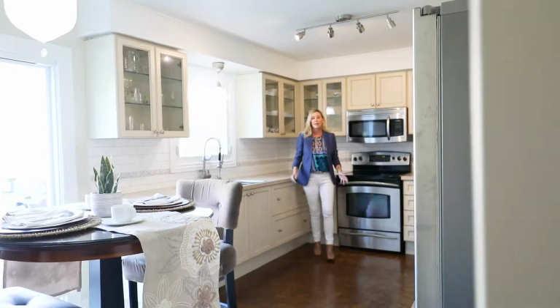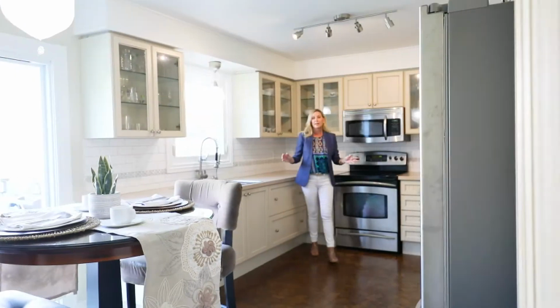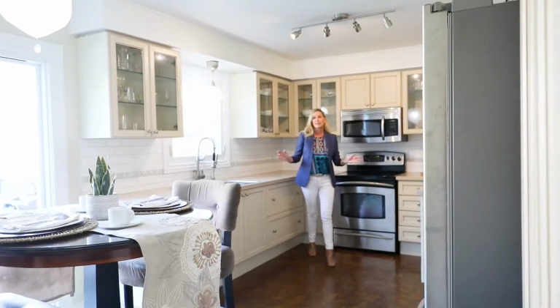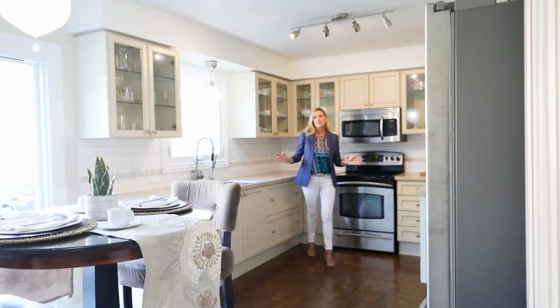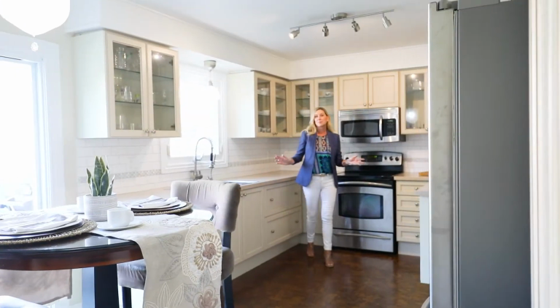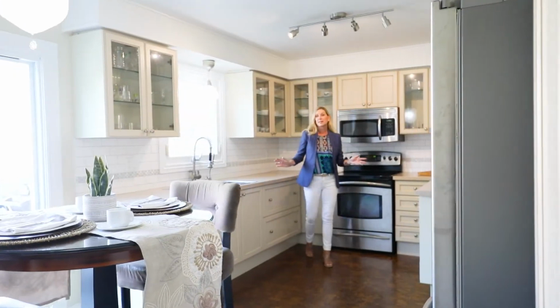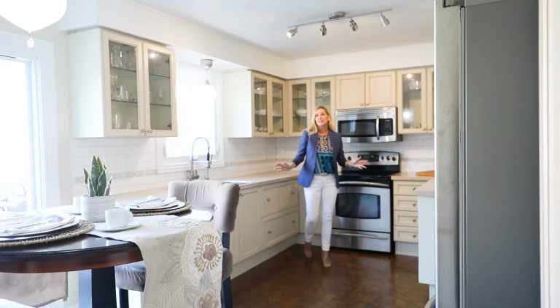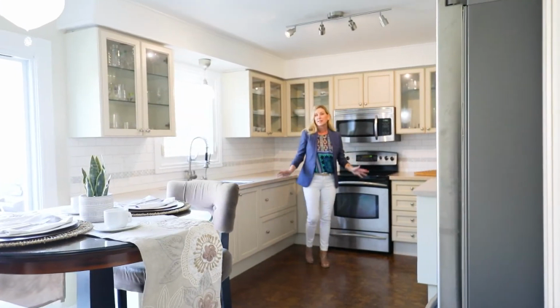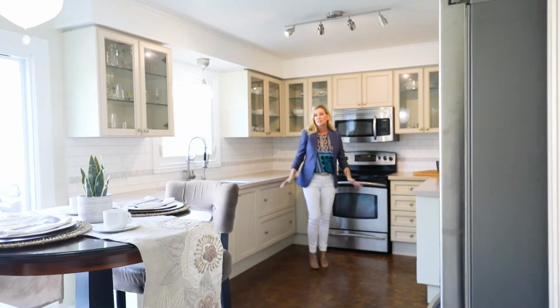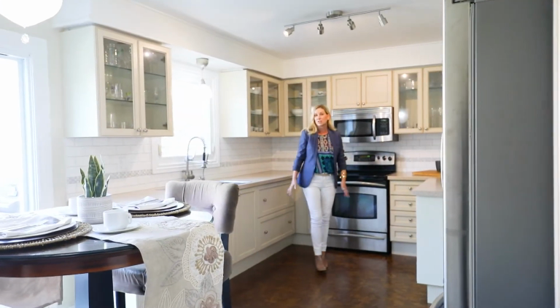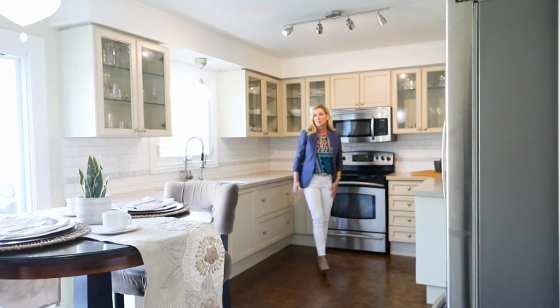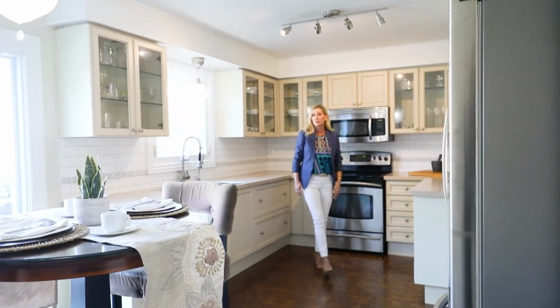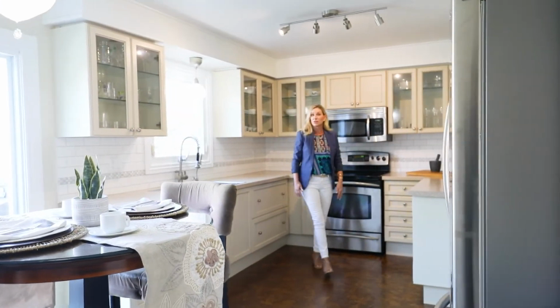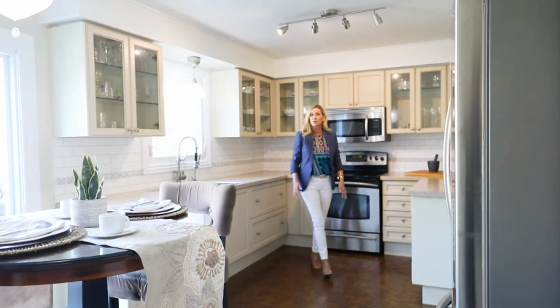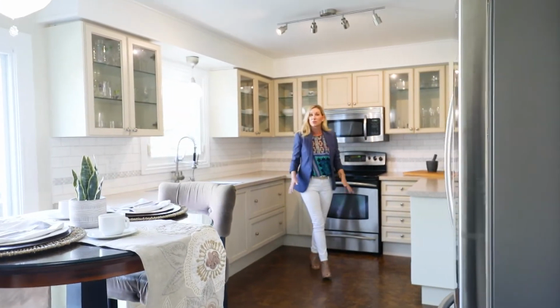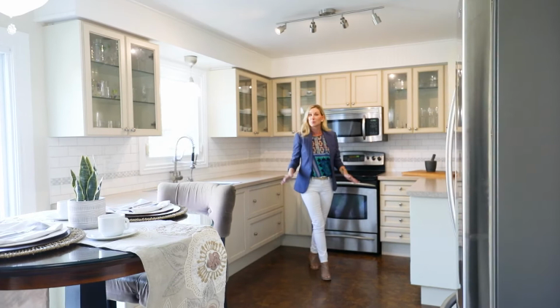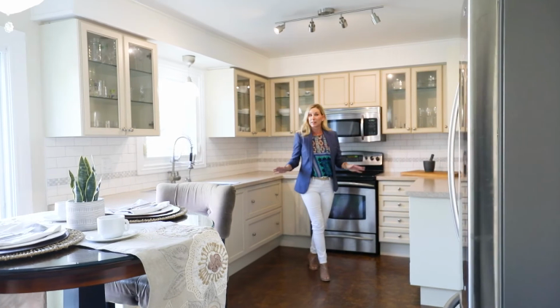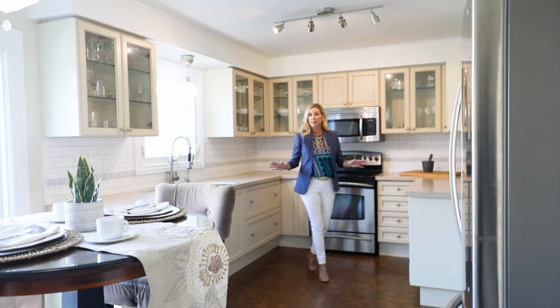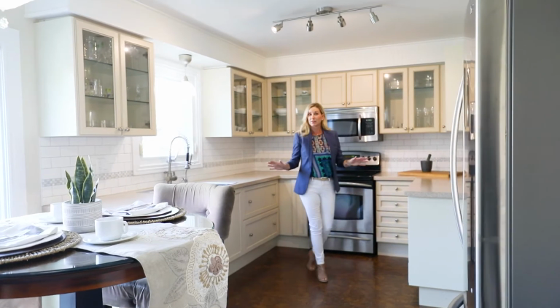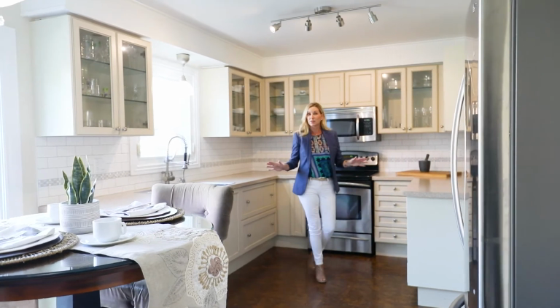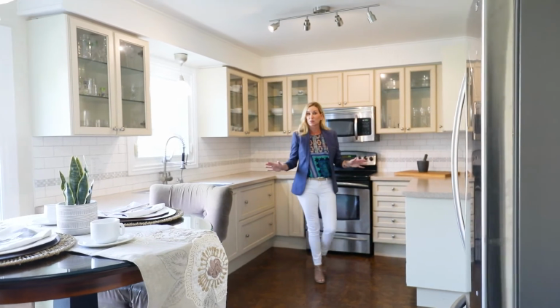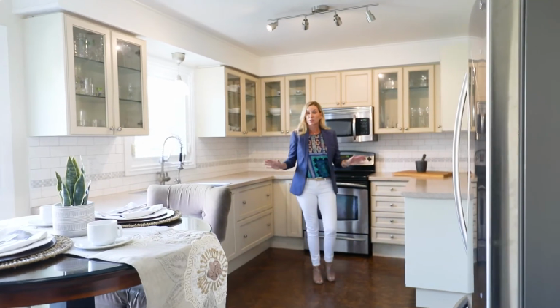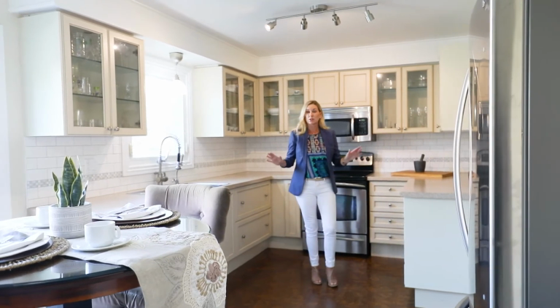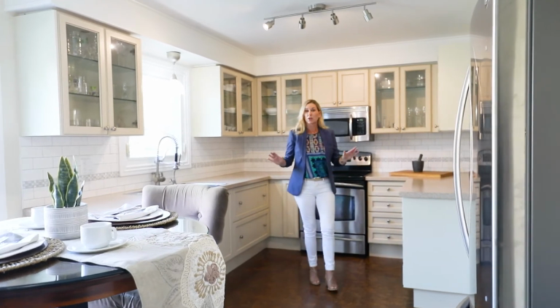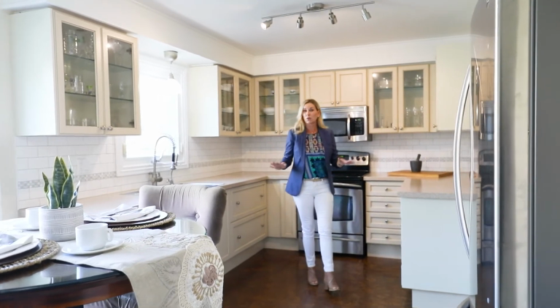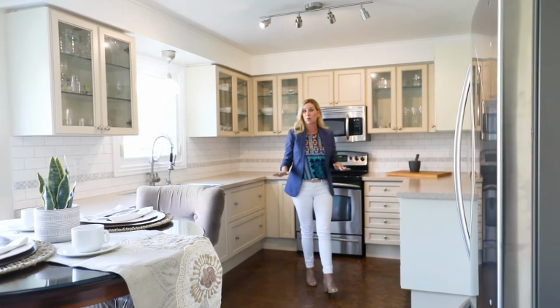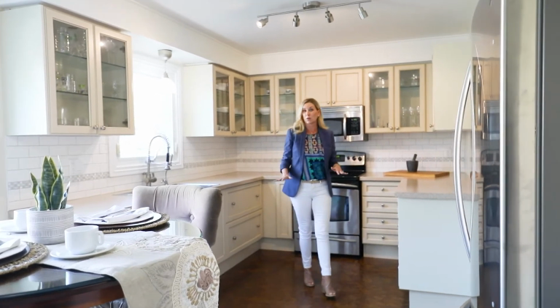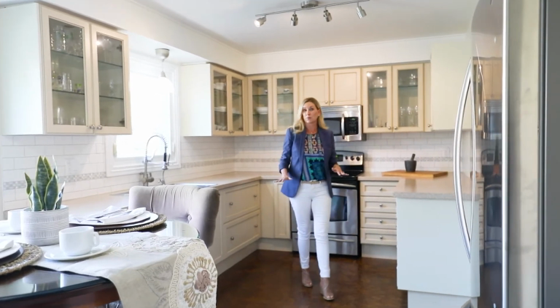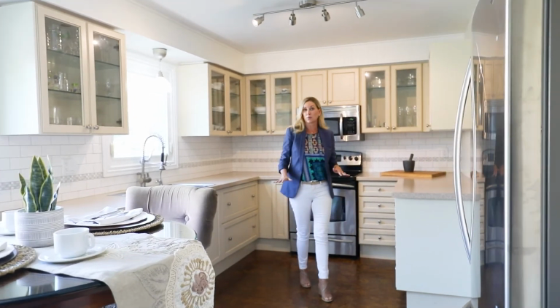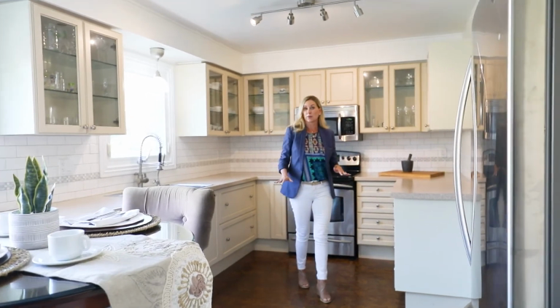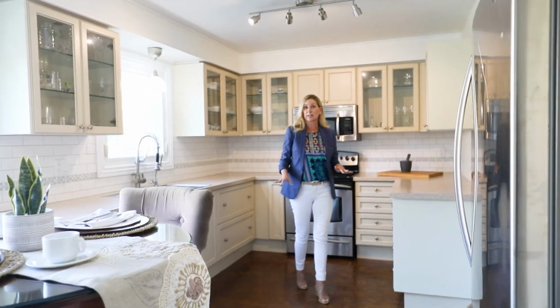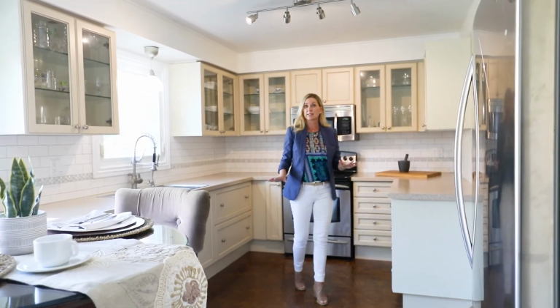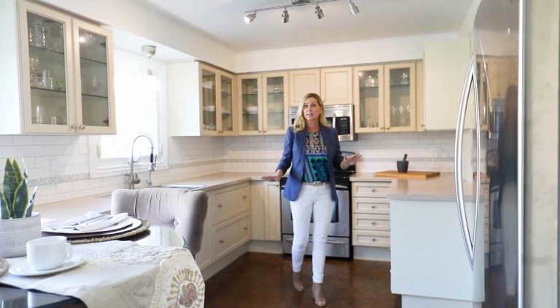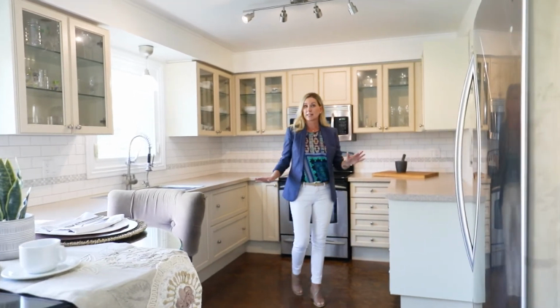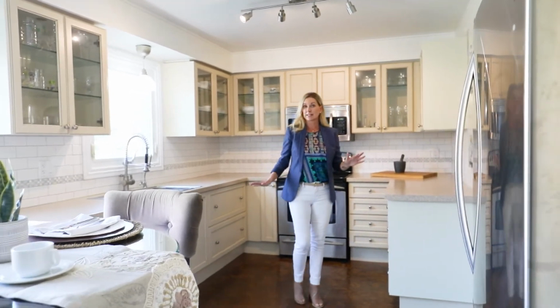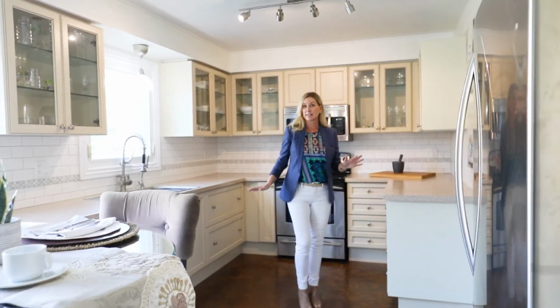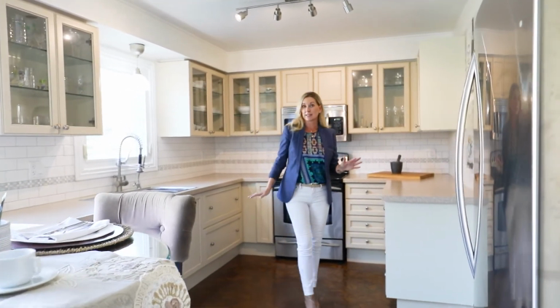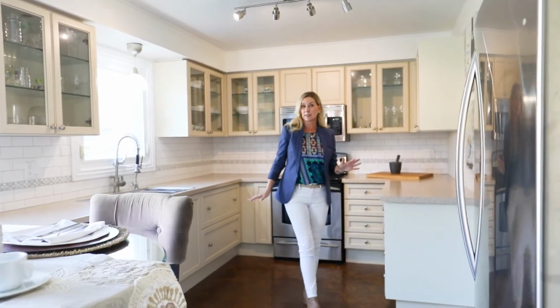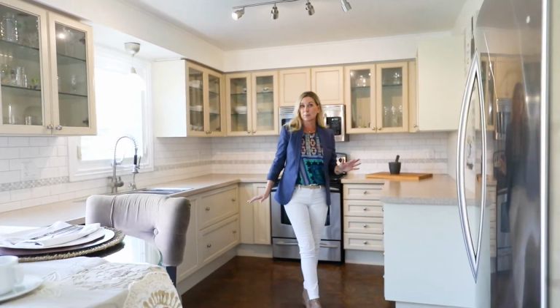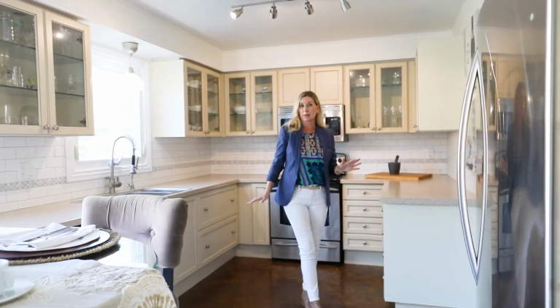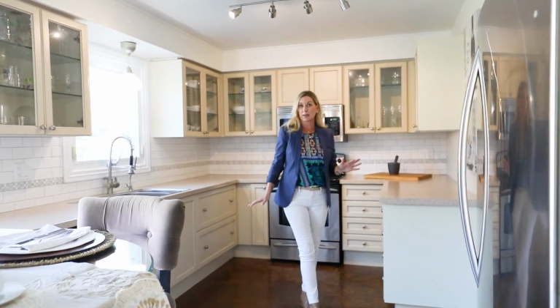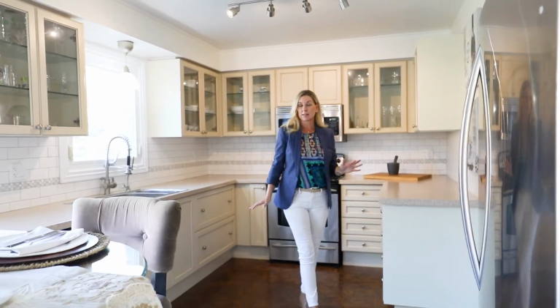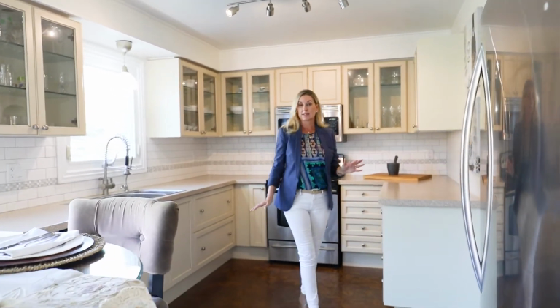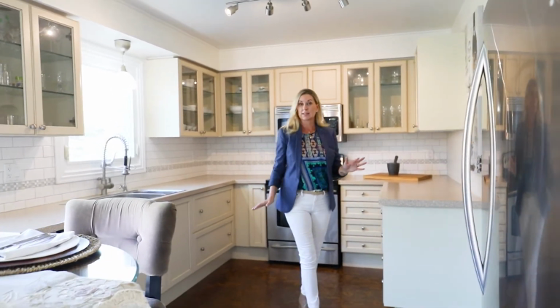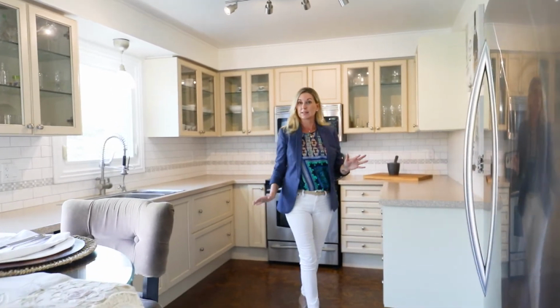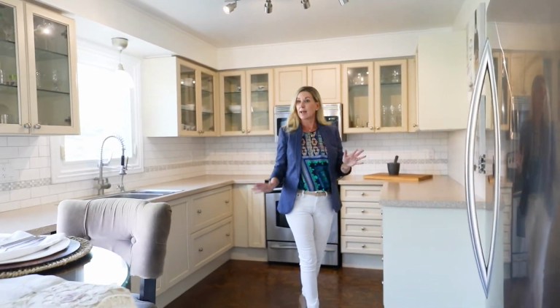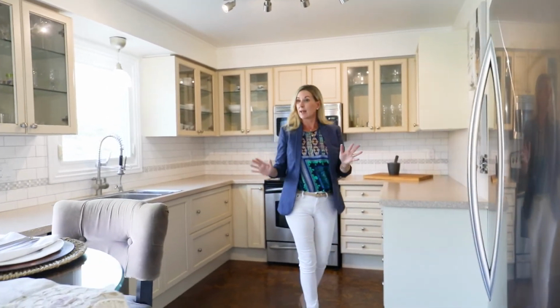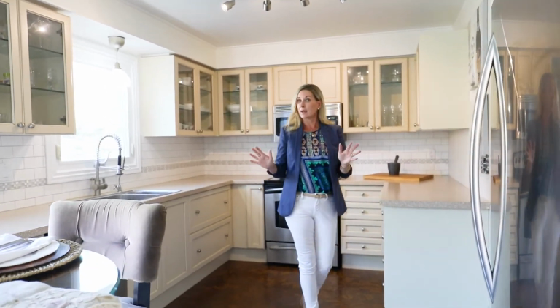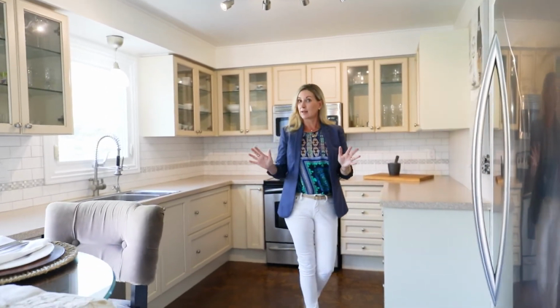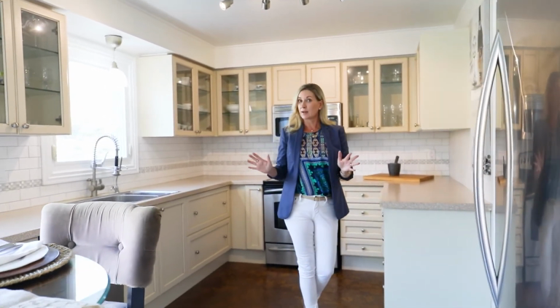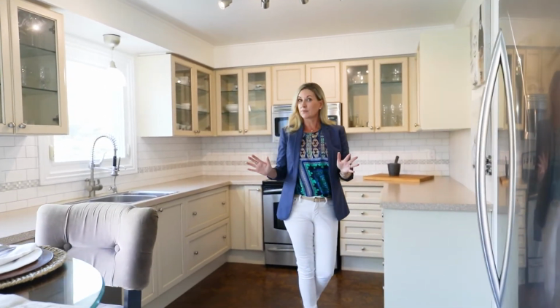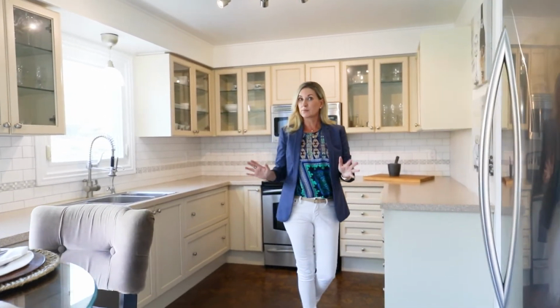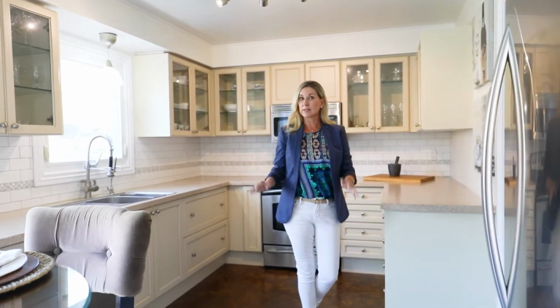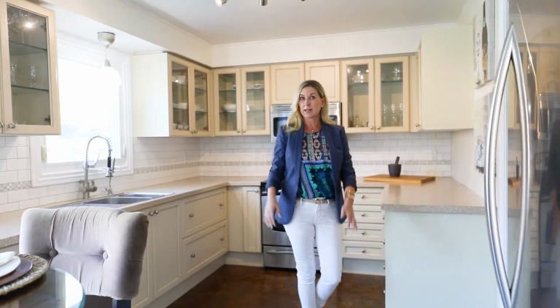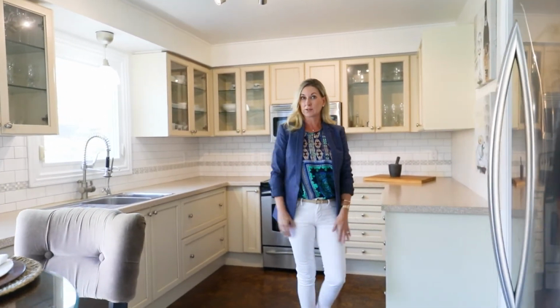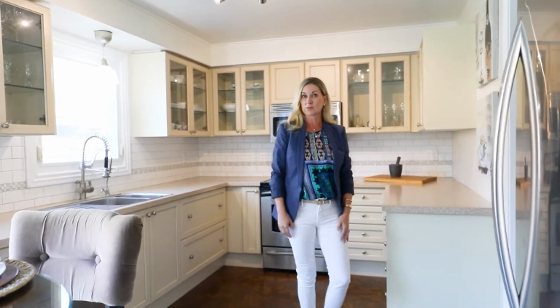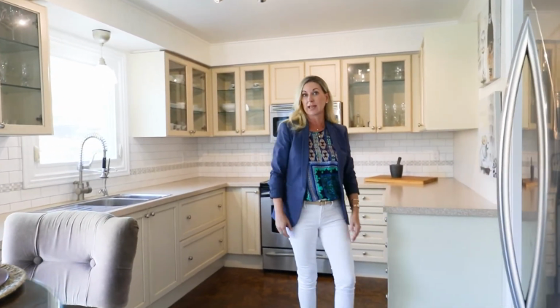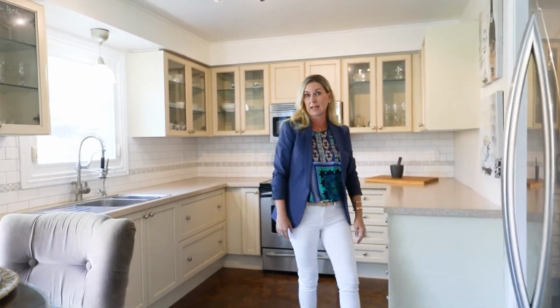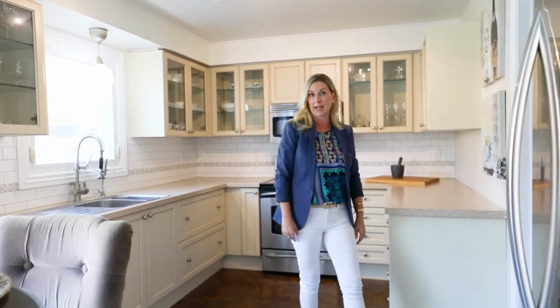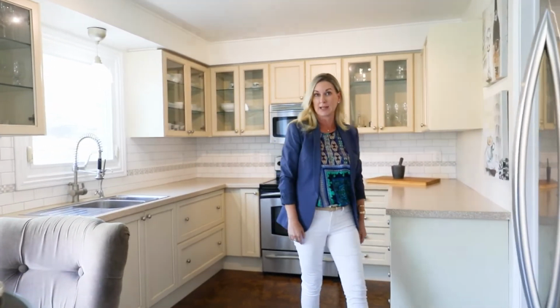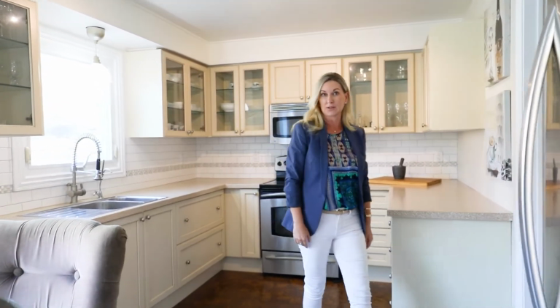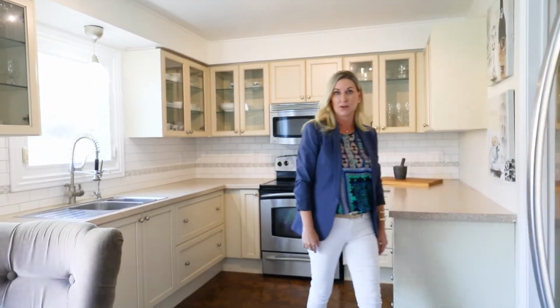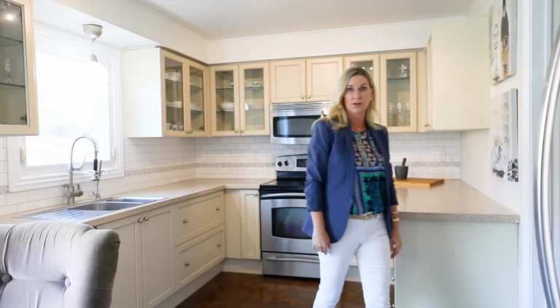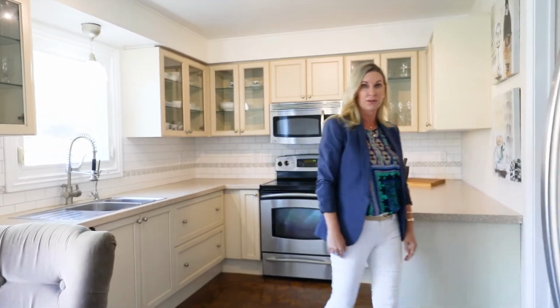This updated kitchen features plenty of storage, cork flooring, stainless steel appliances, and enough room to entertain and cook.